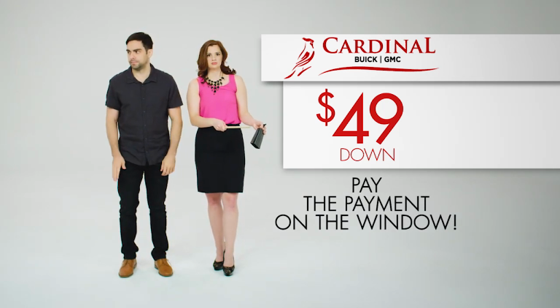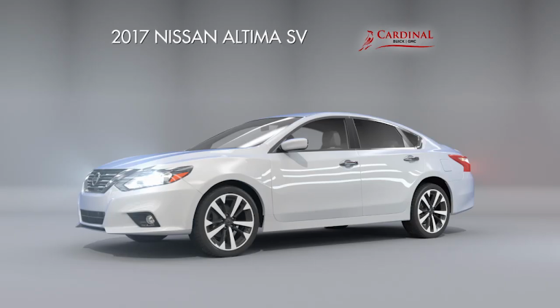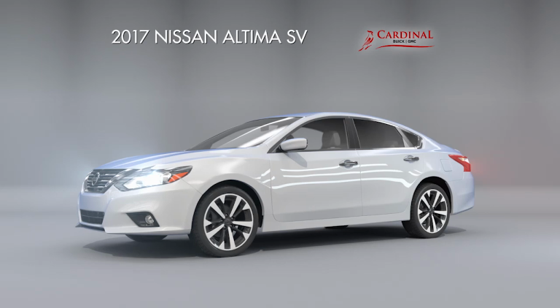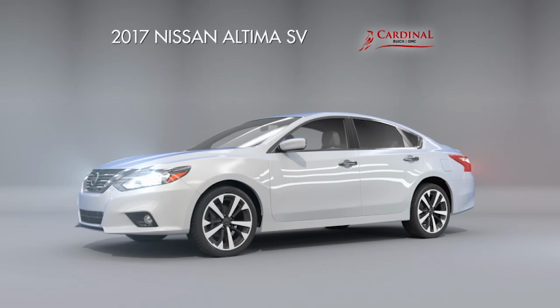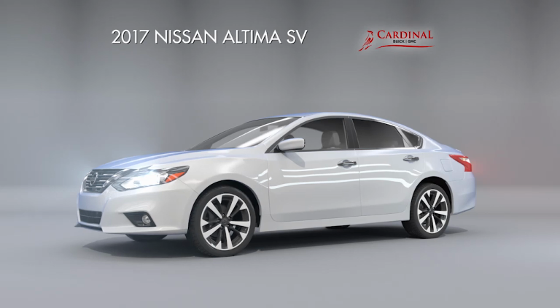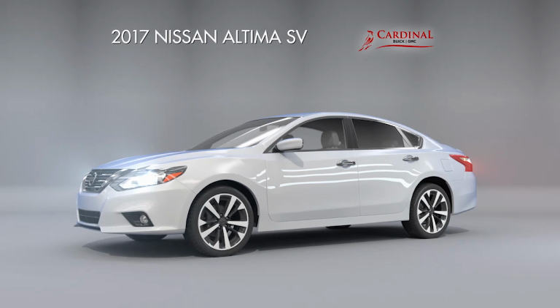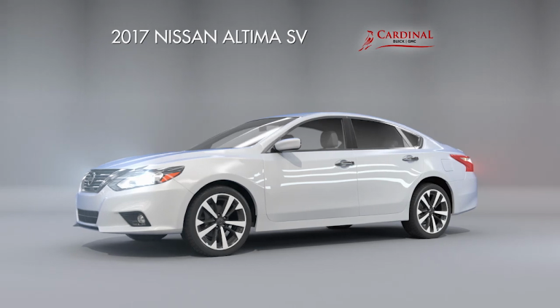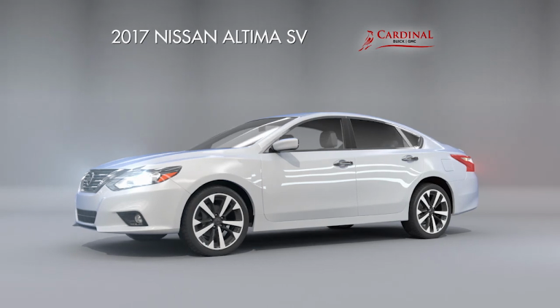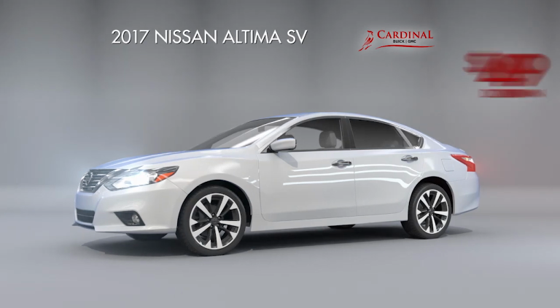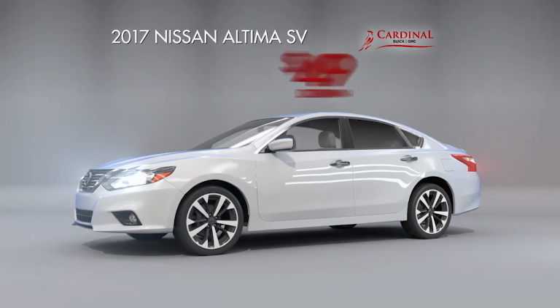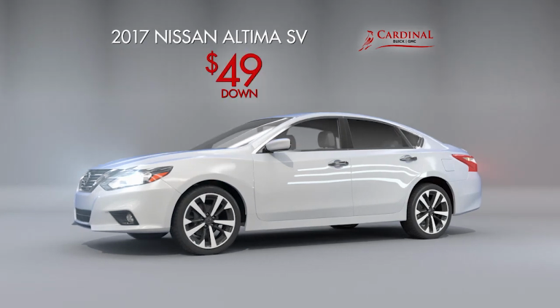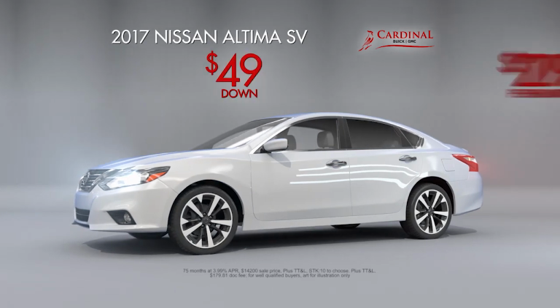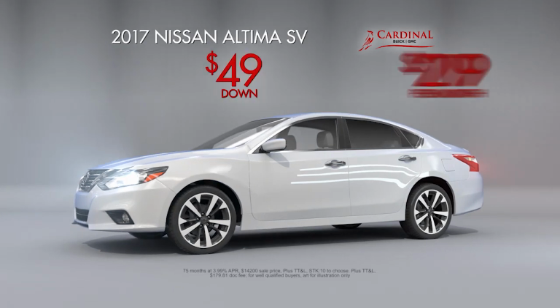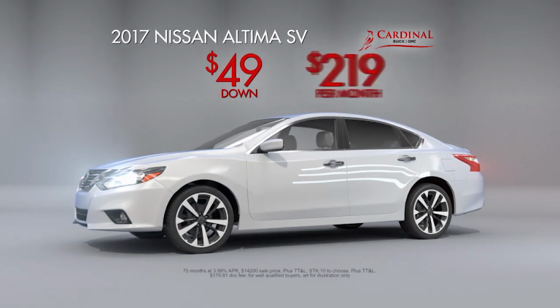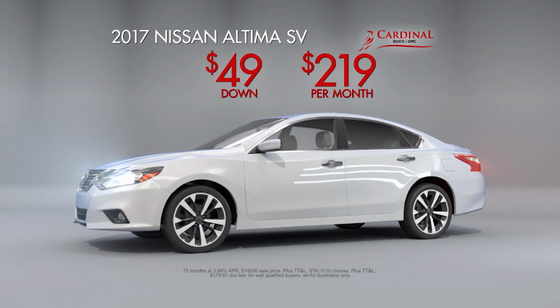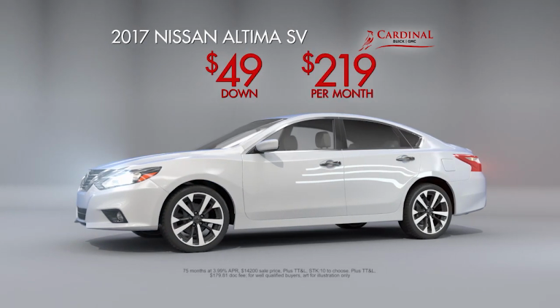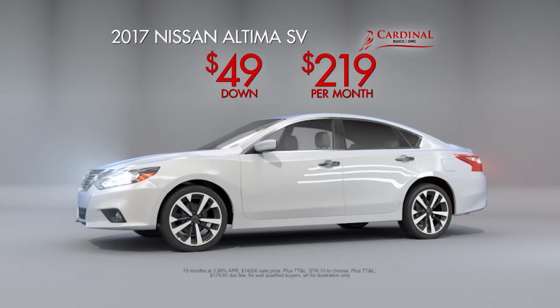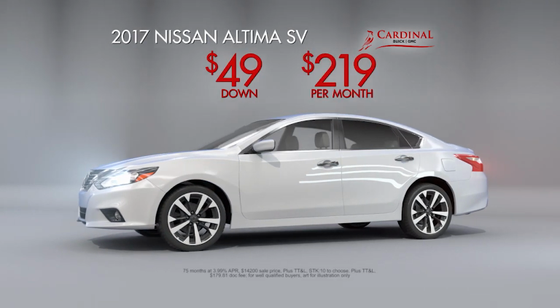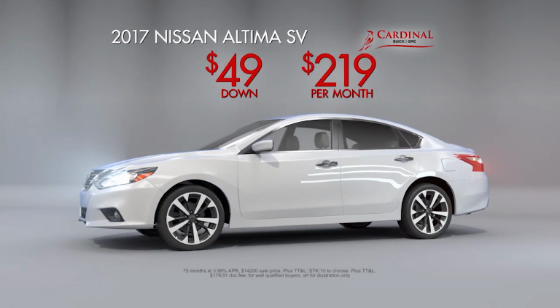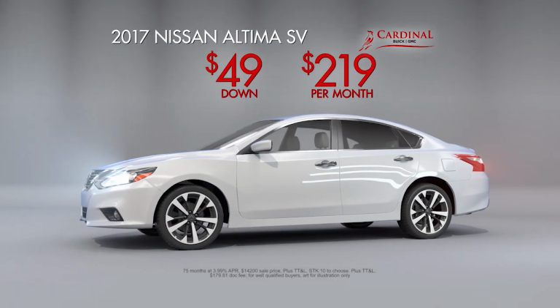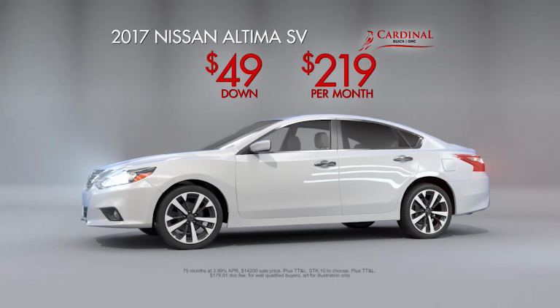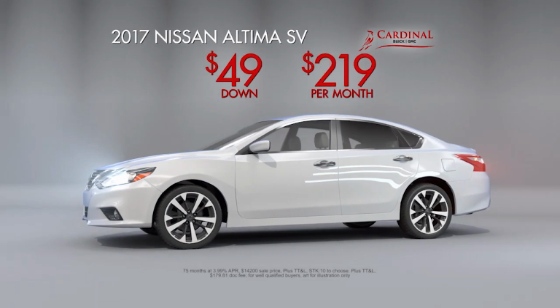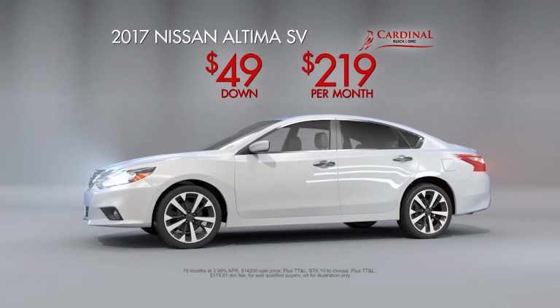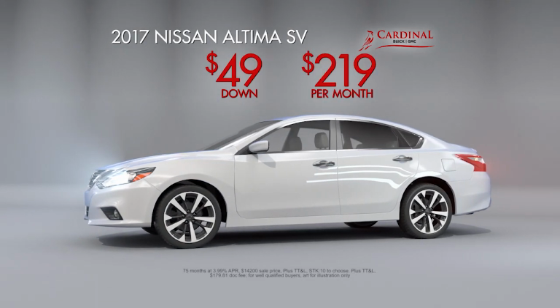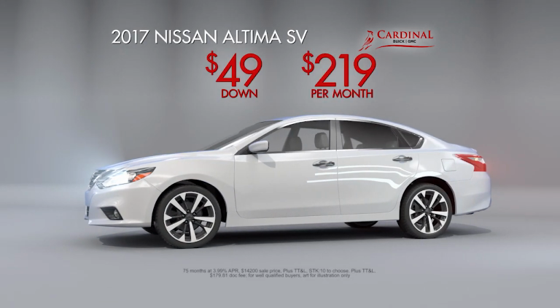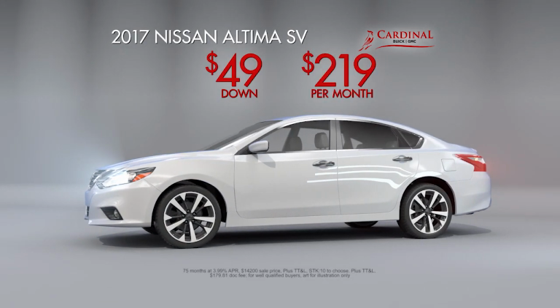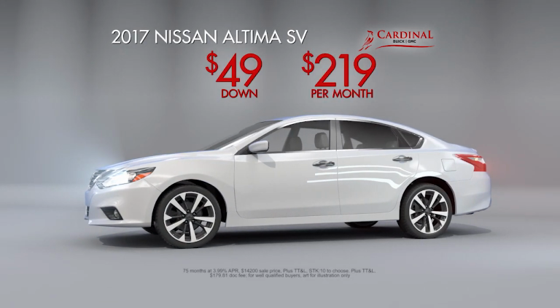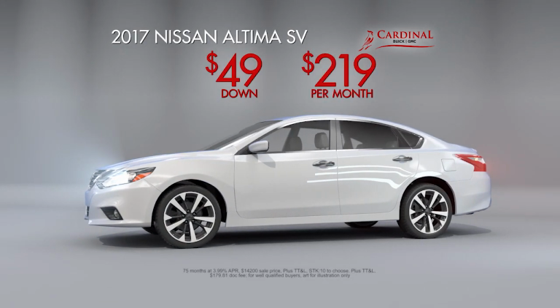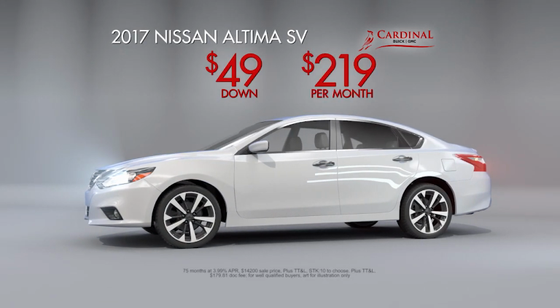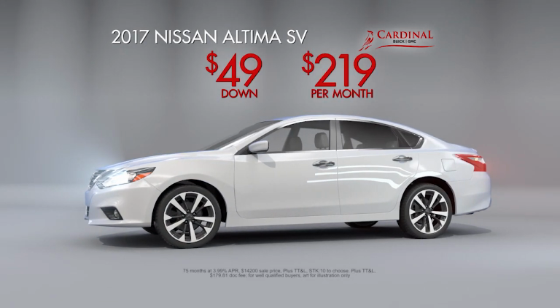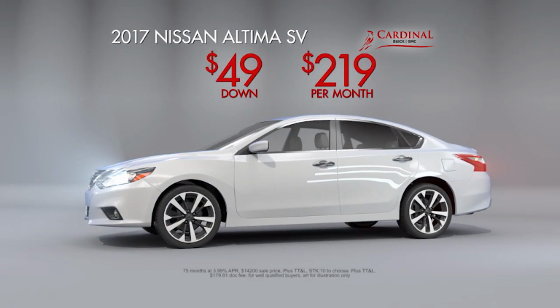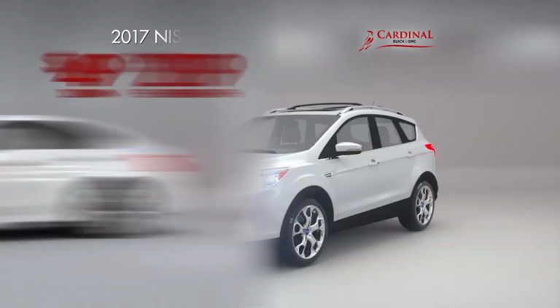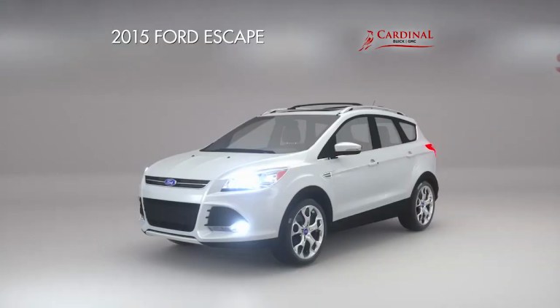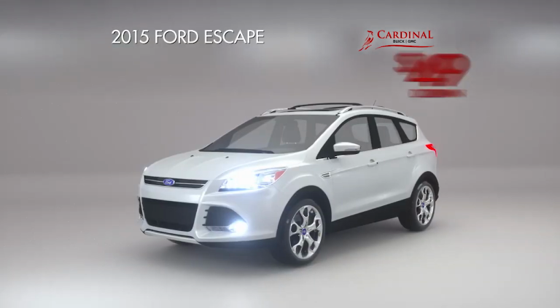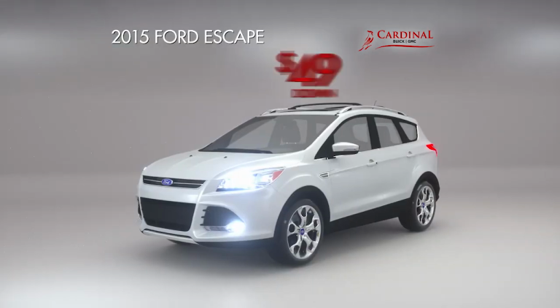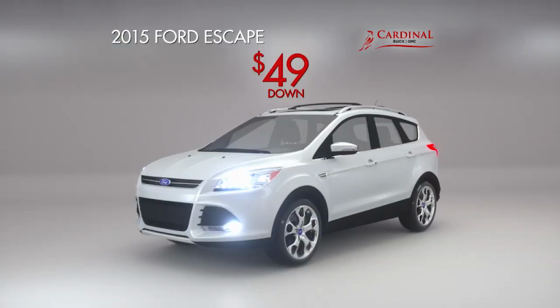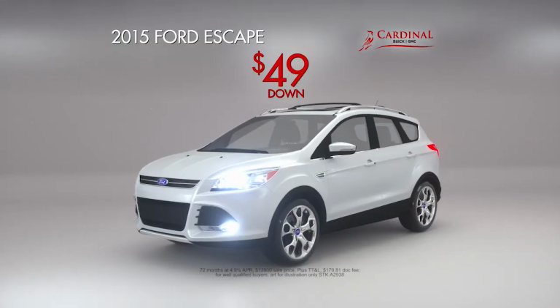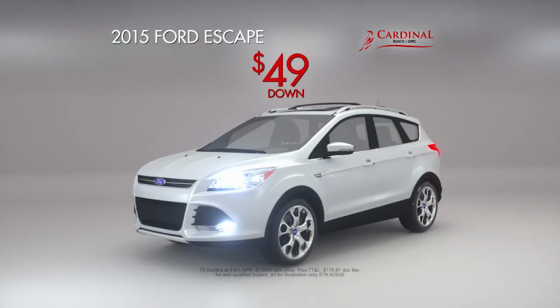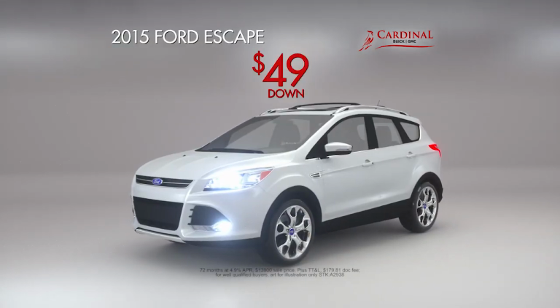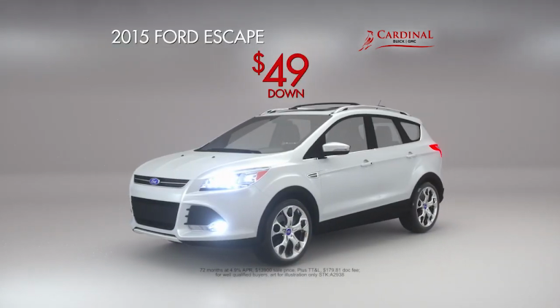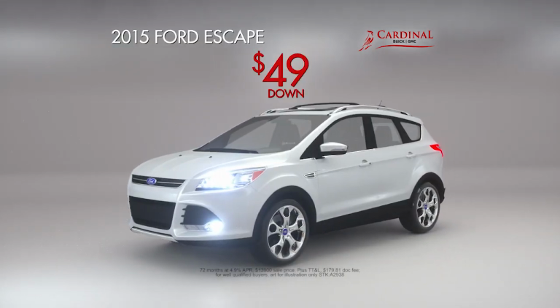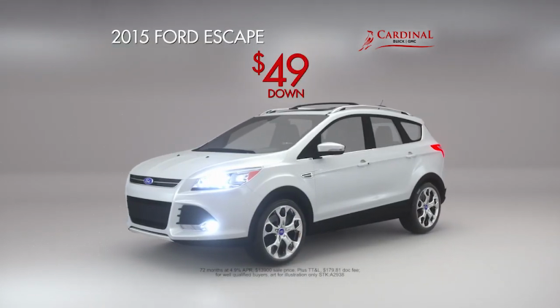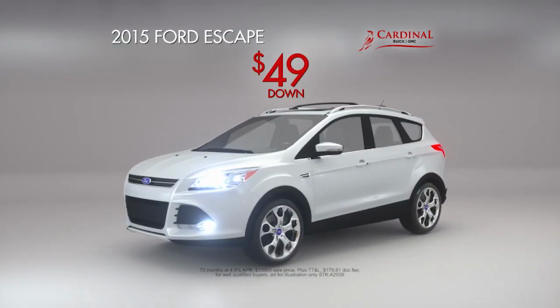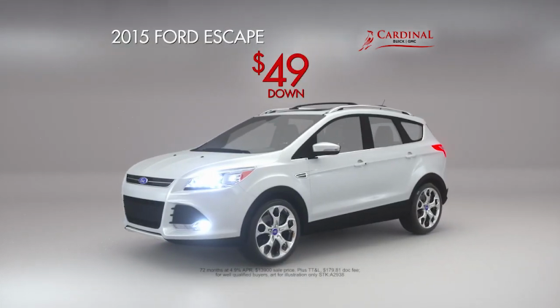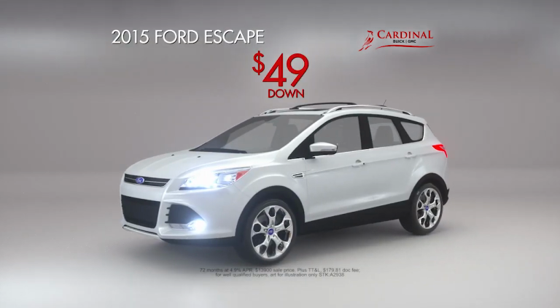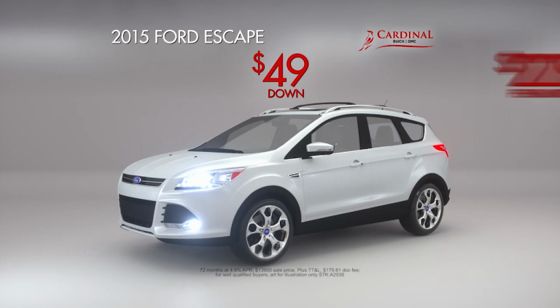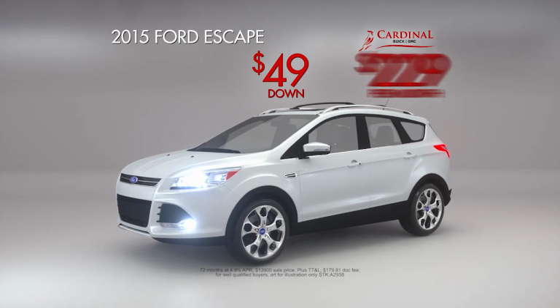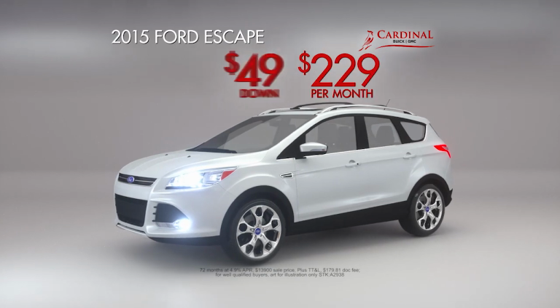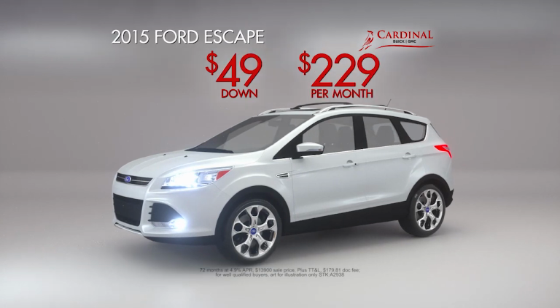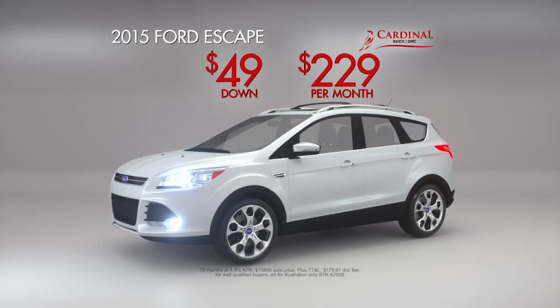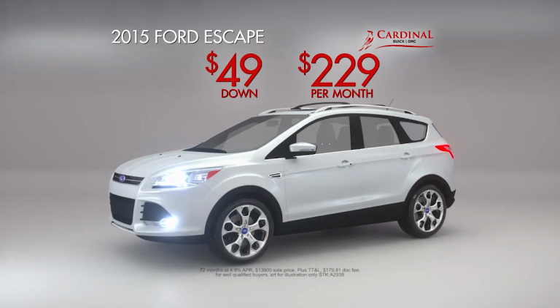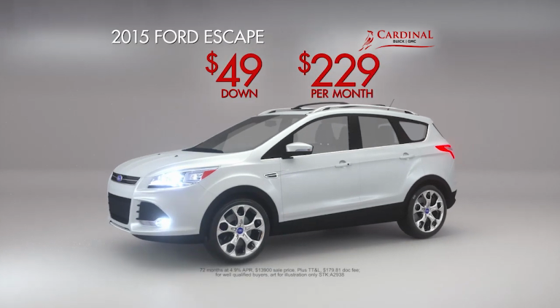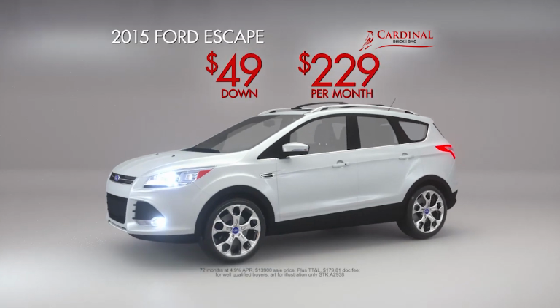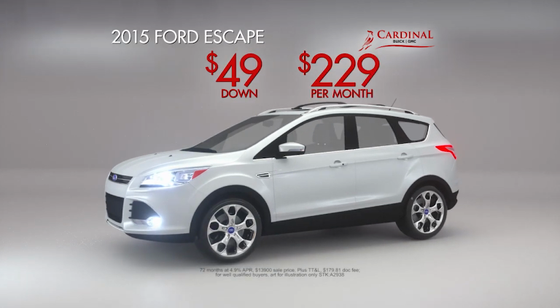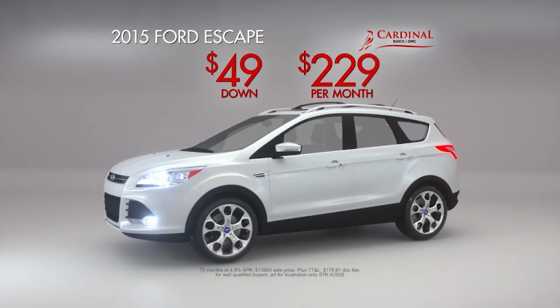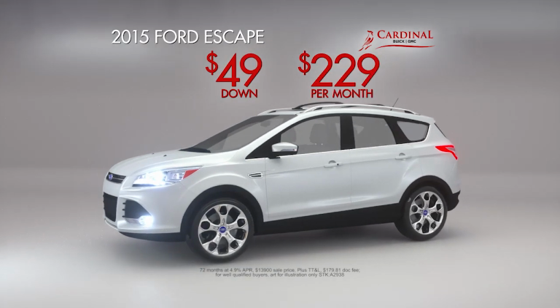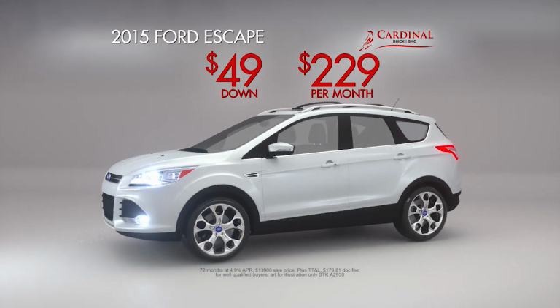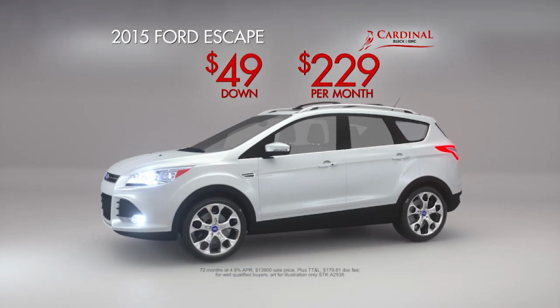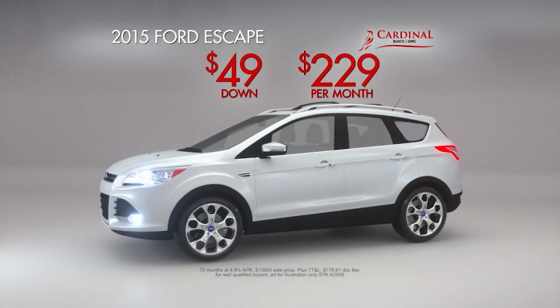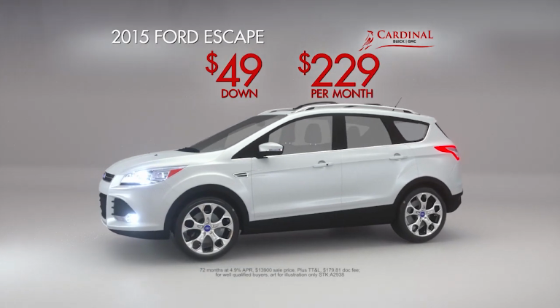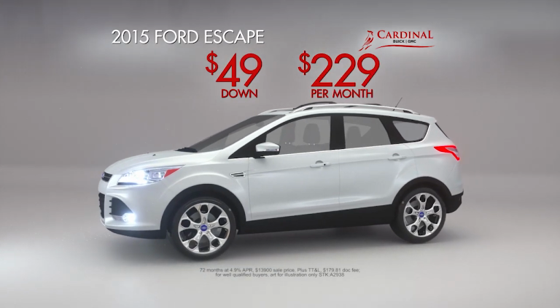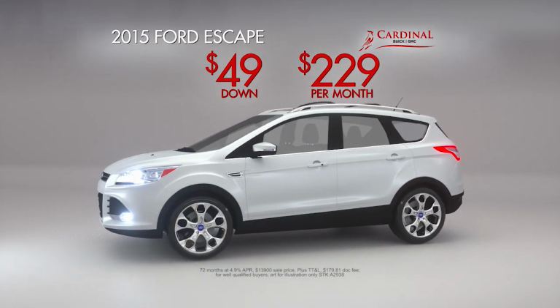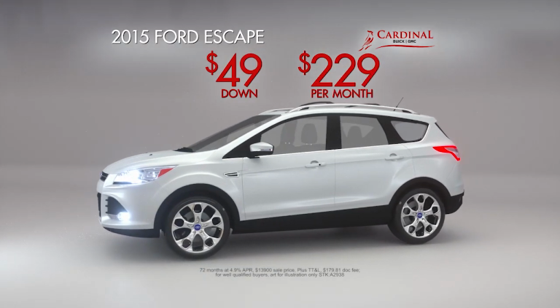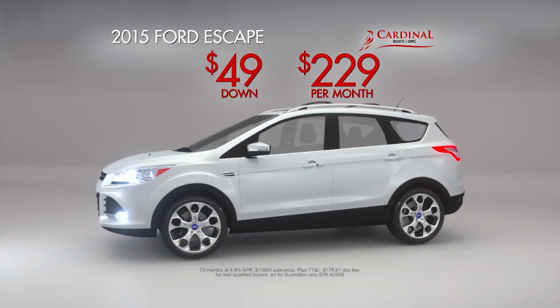Buy a Nissan Altima — $49 down, $219 a month. Or a Ford Escape — $49 down, $229 a month.